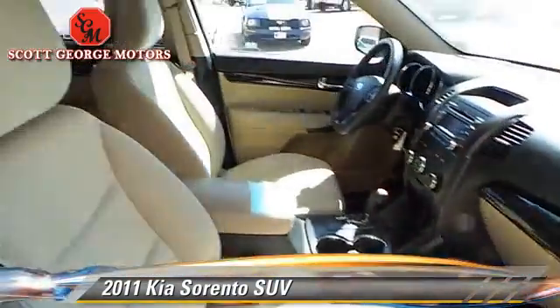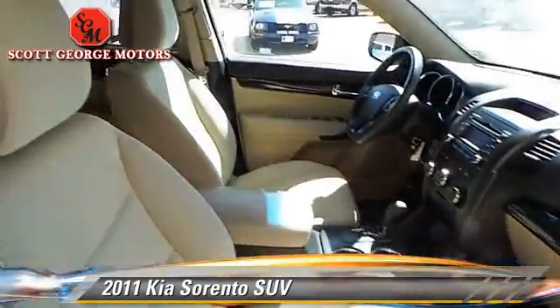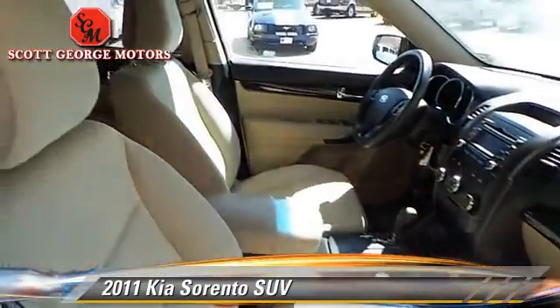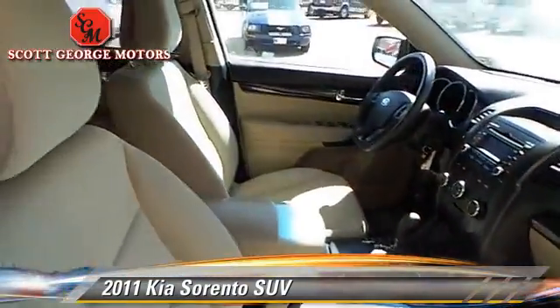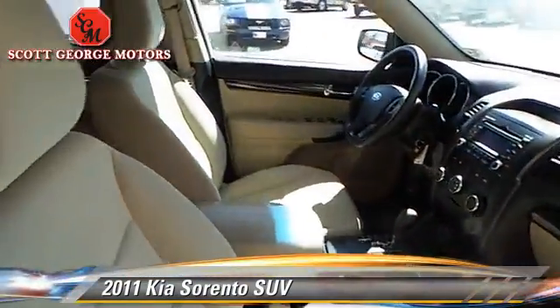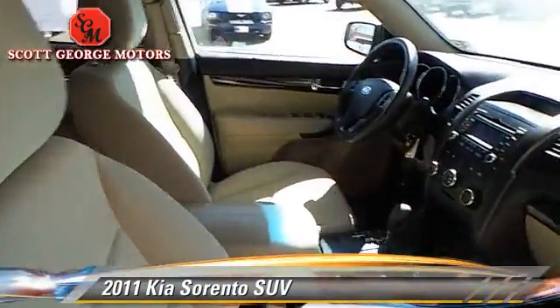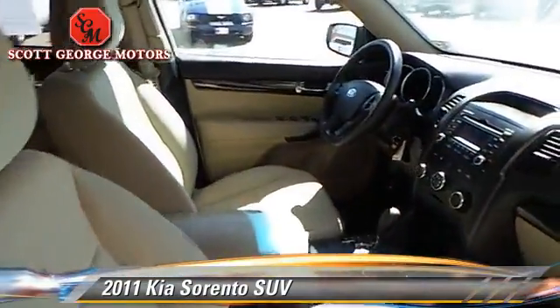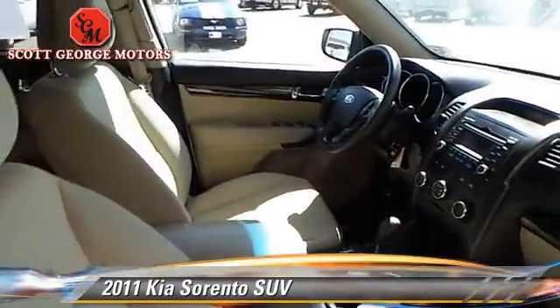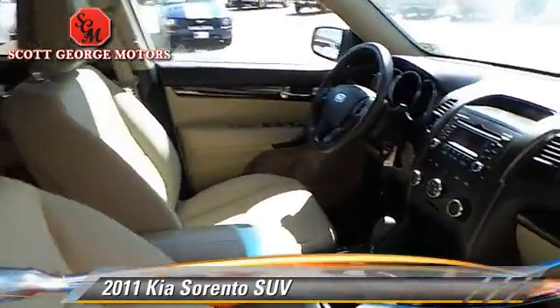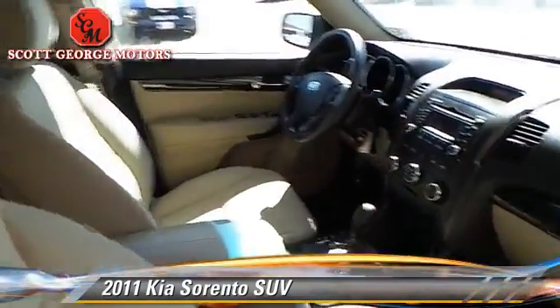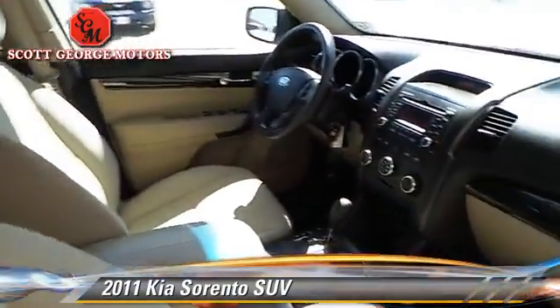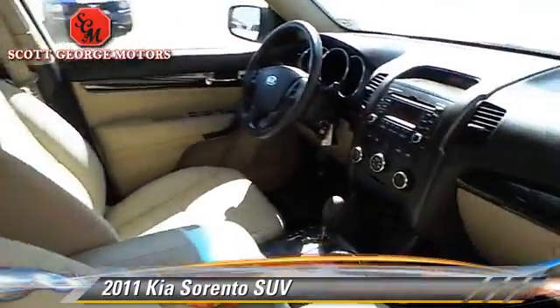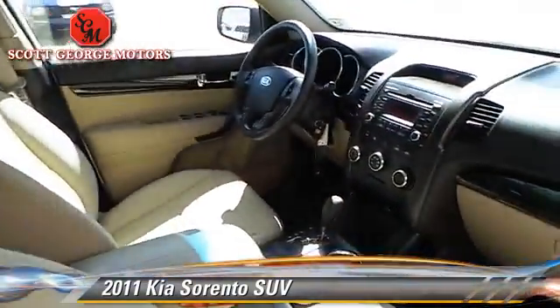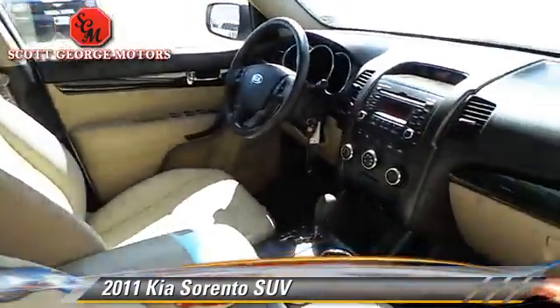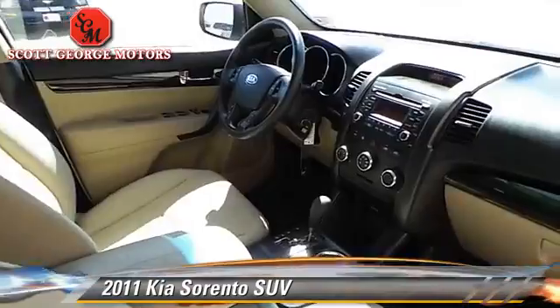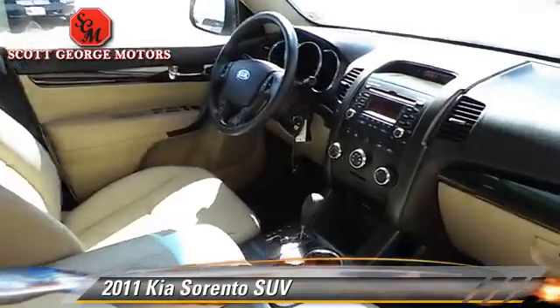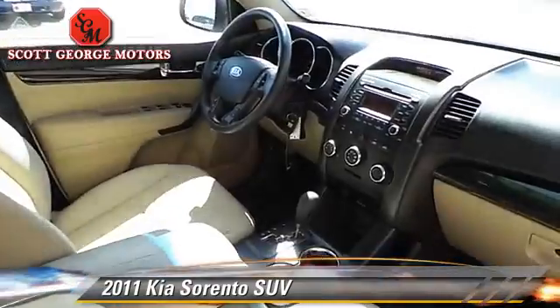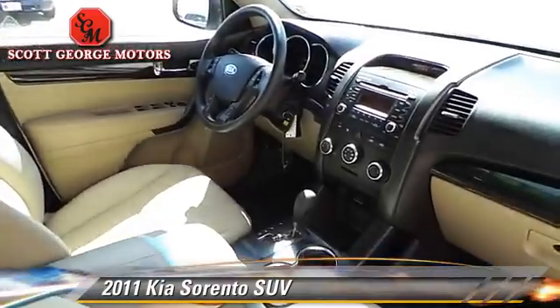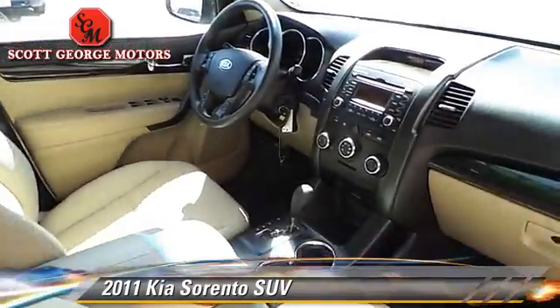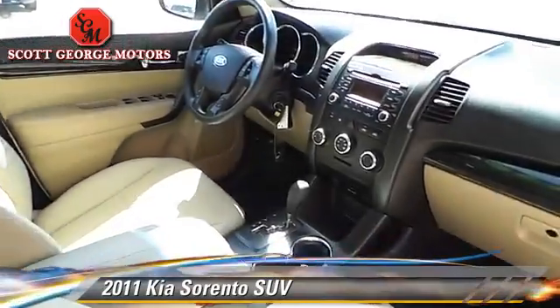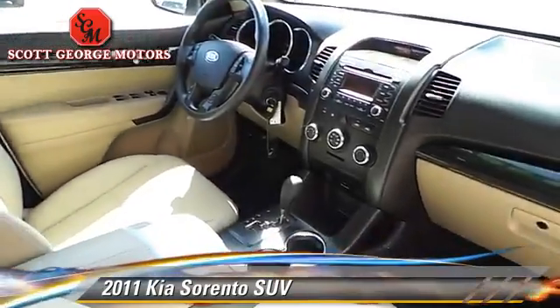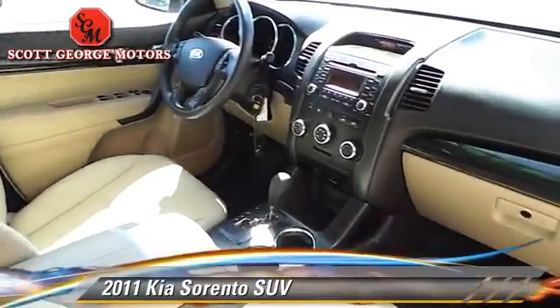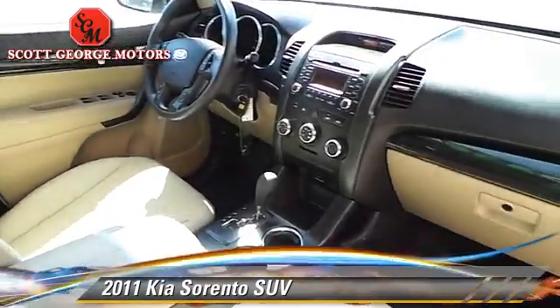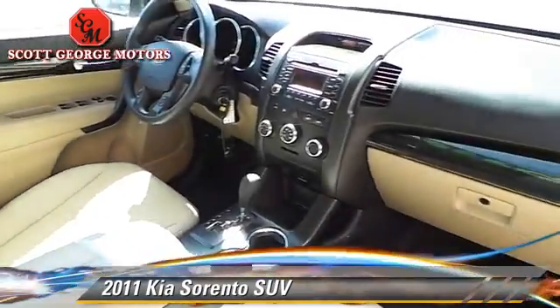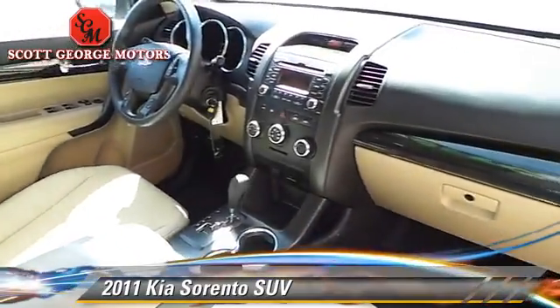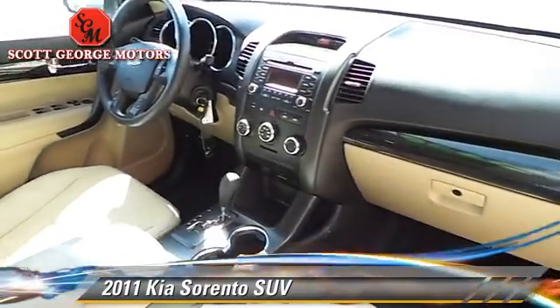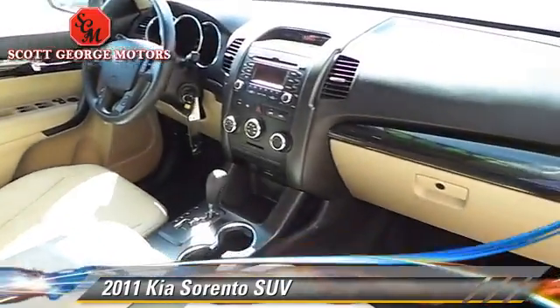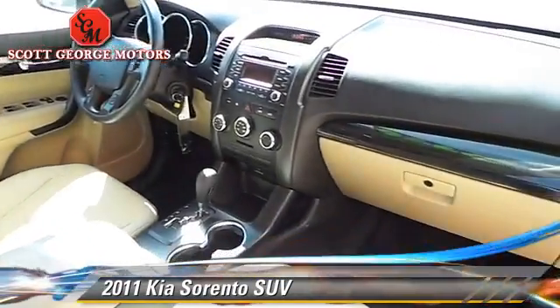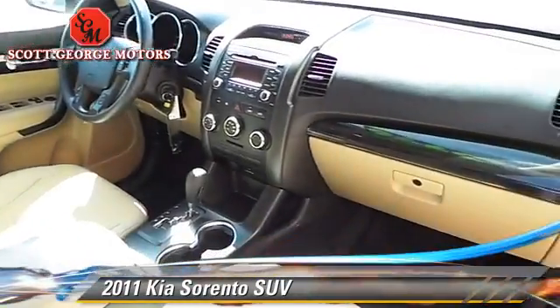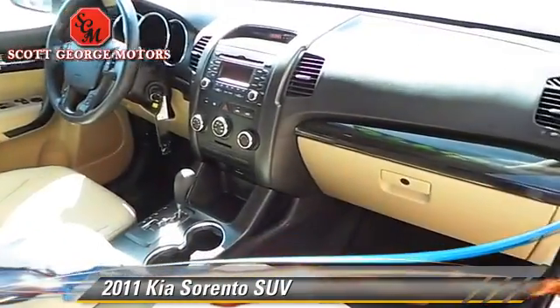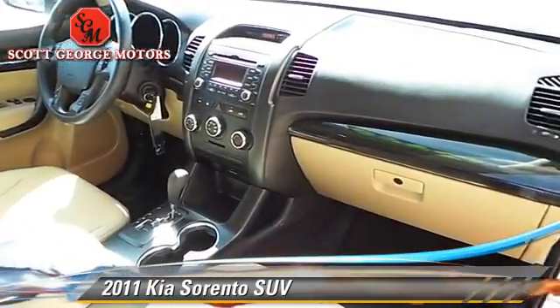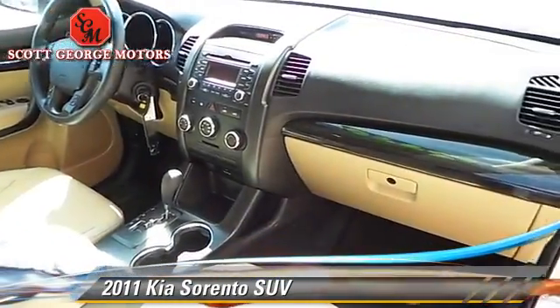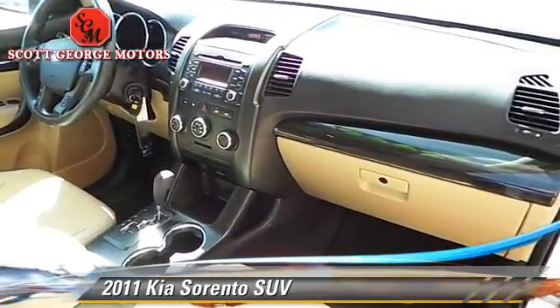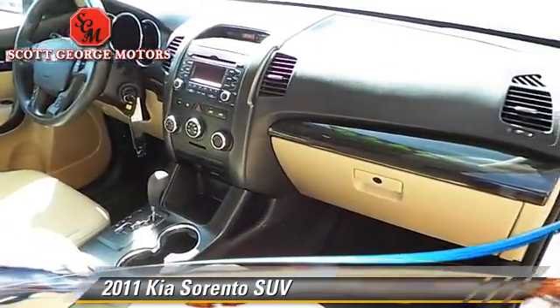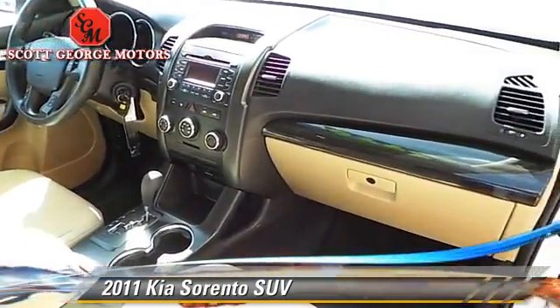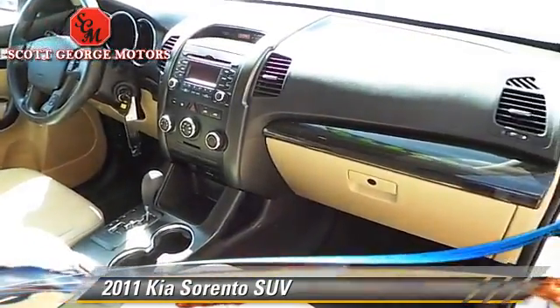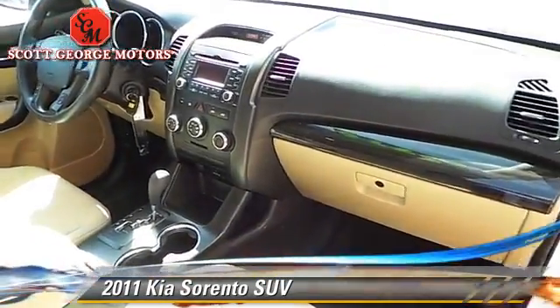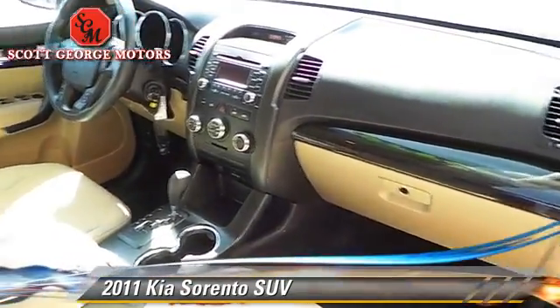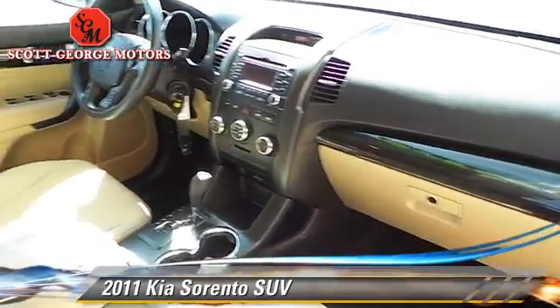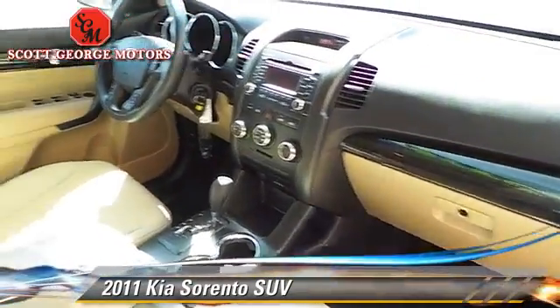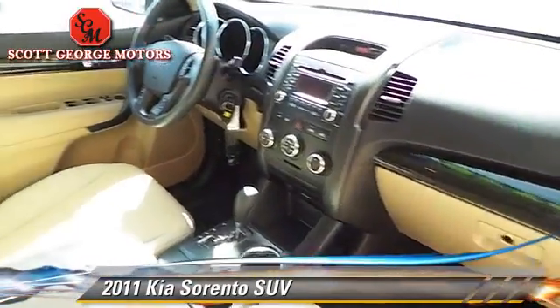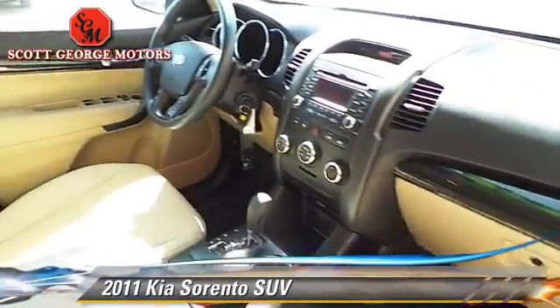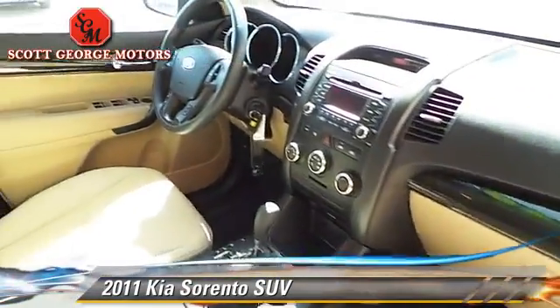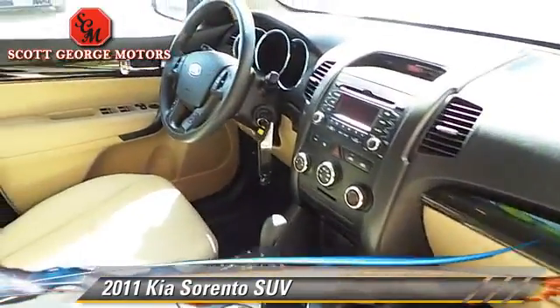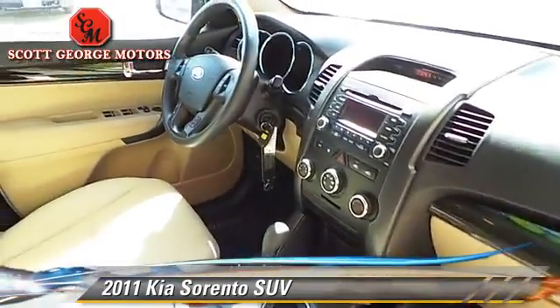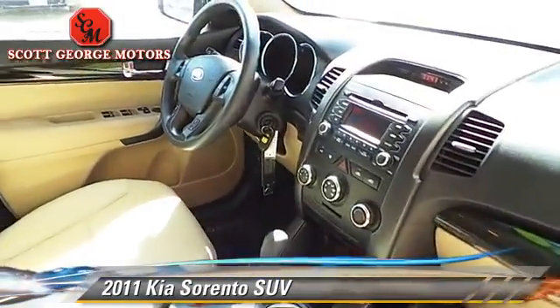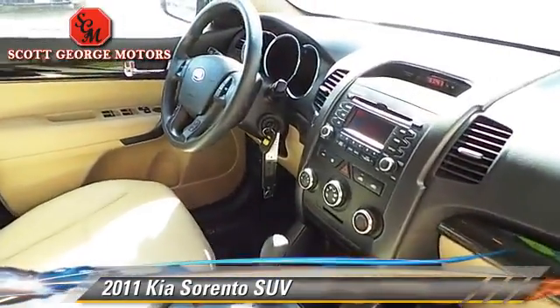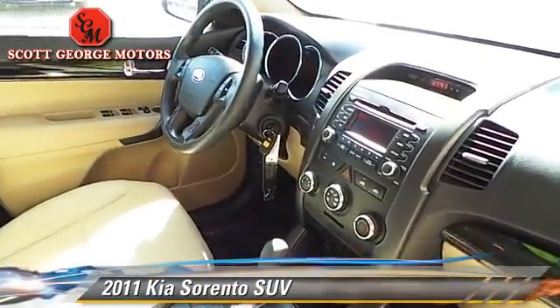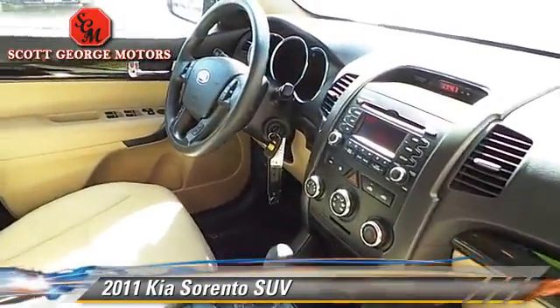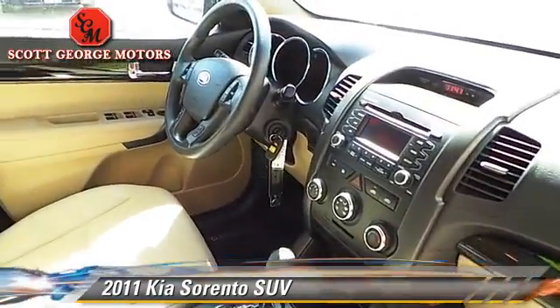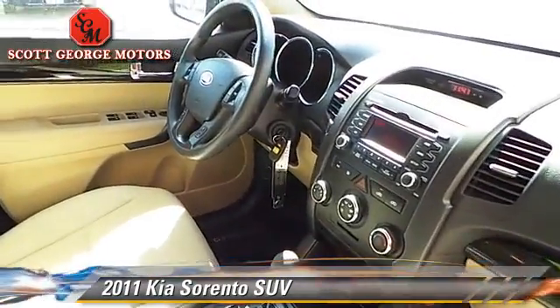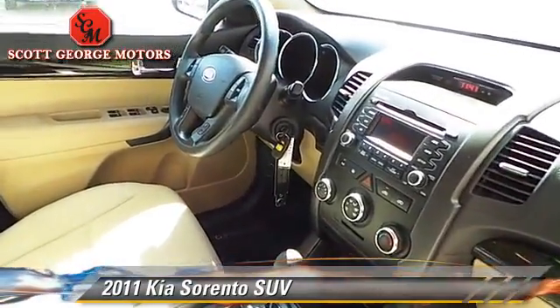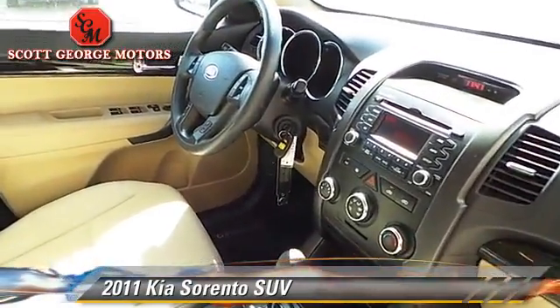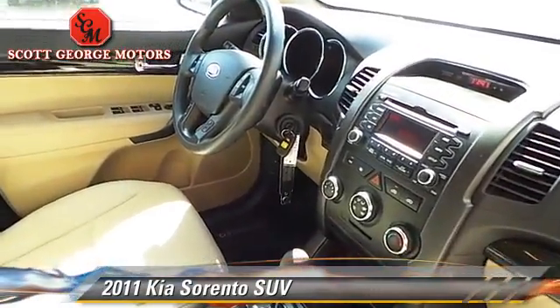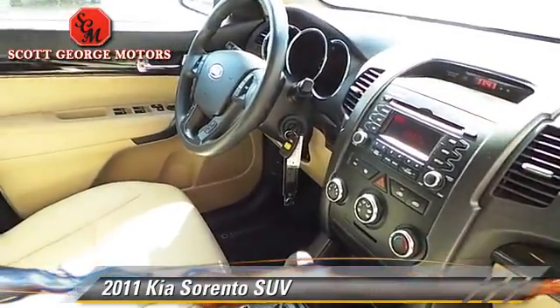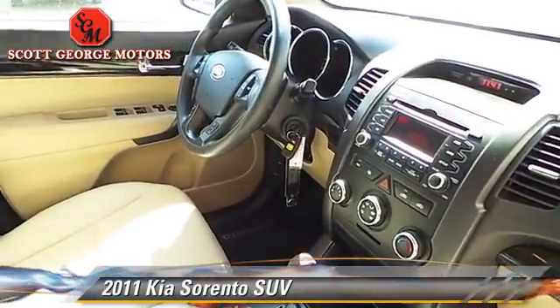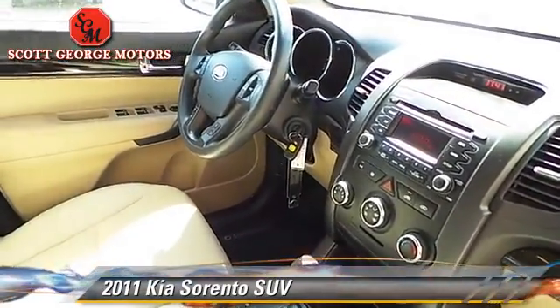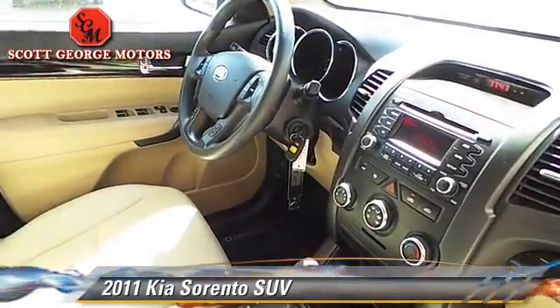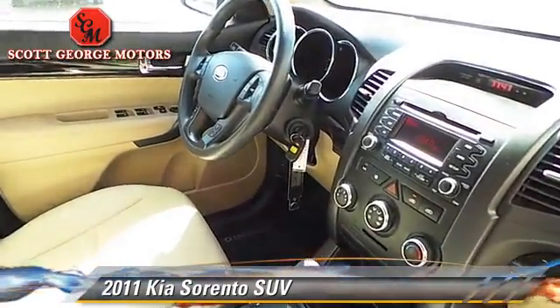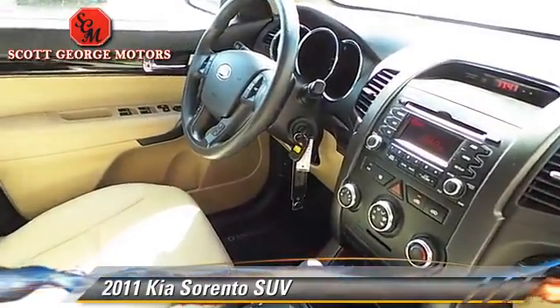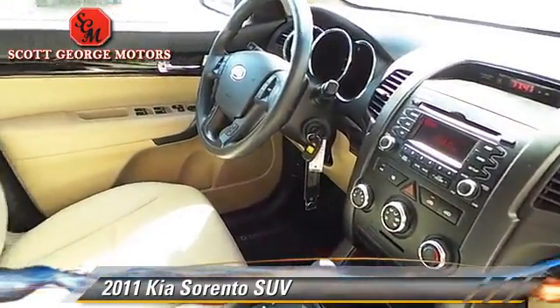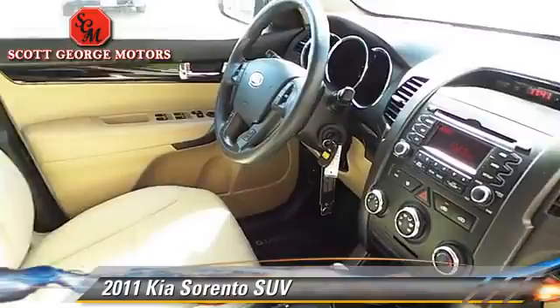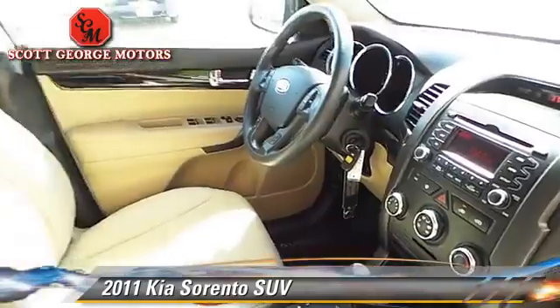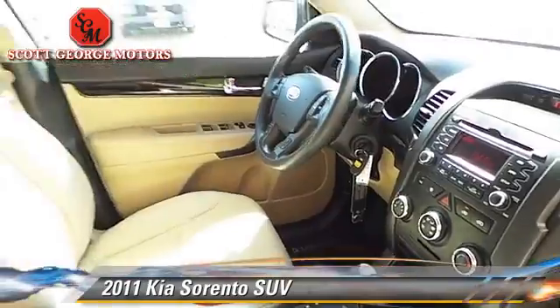Power door locks and Bluetooth wireless. Give us a call to schedule your test drive today.